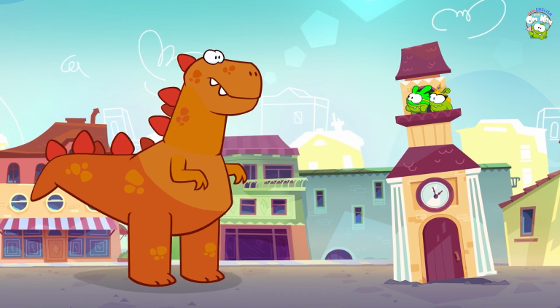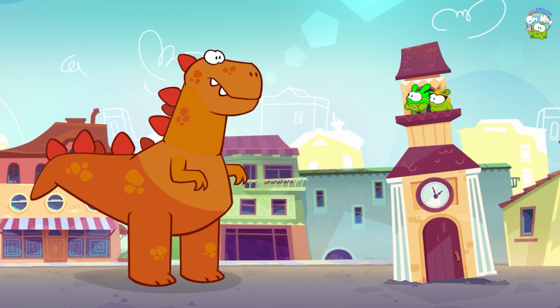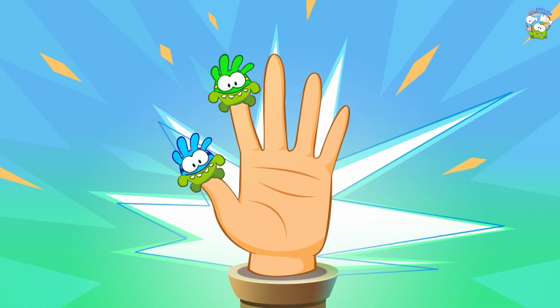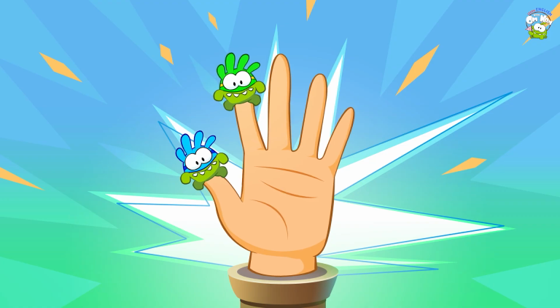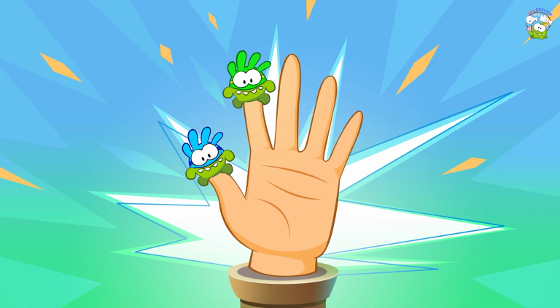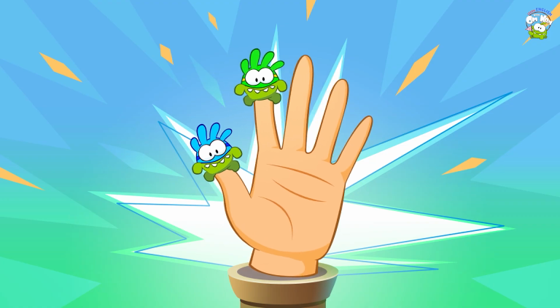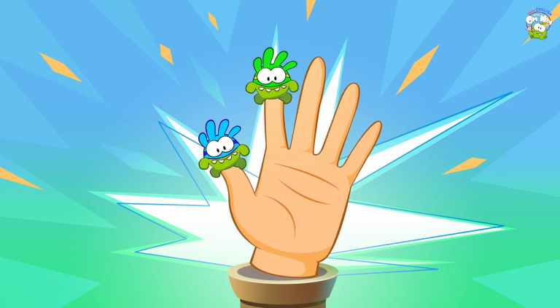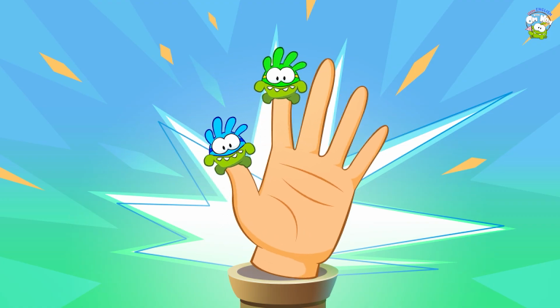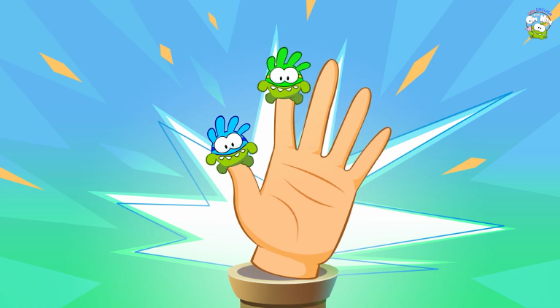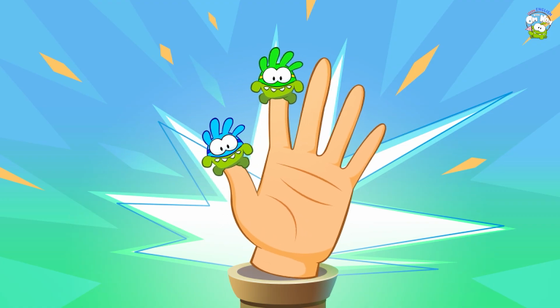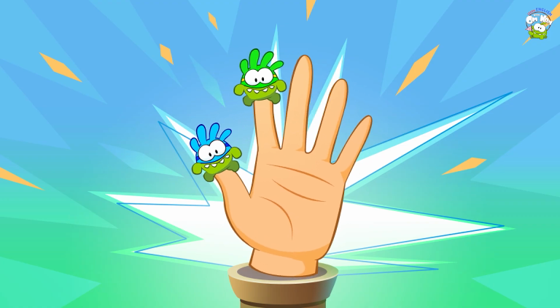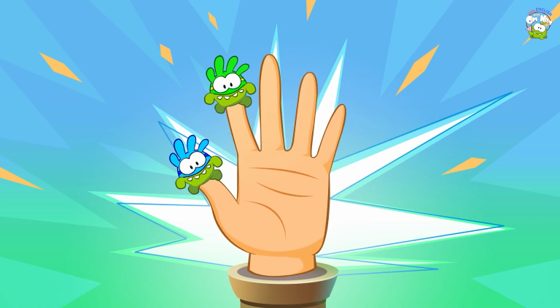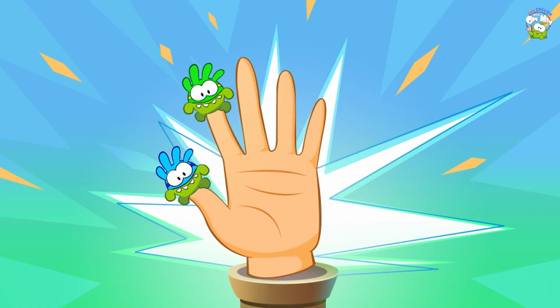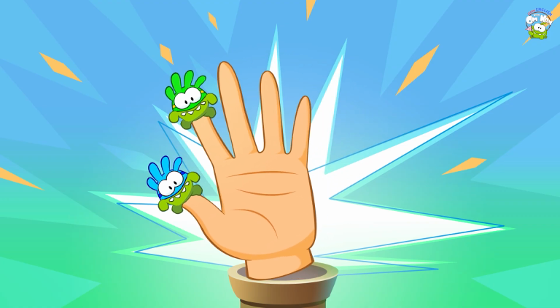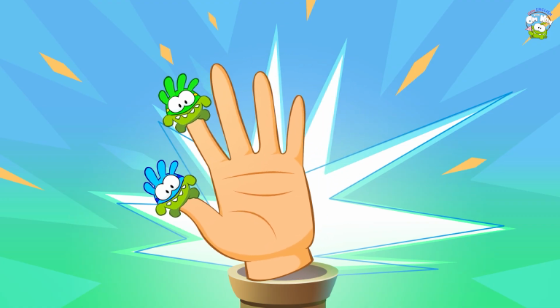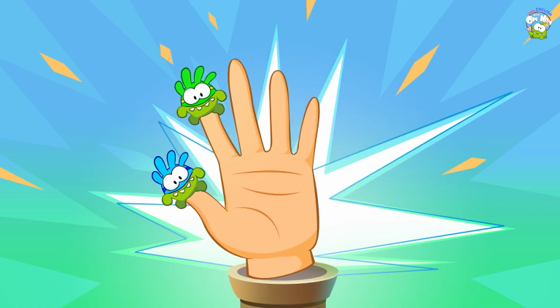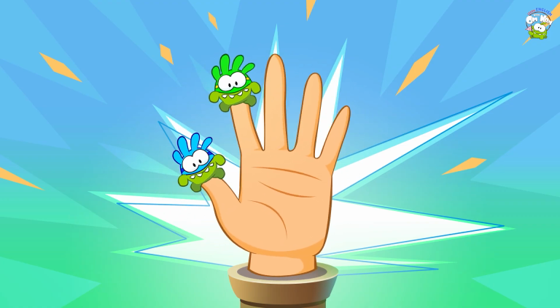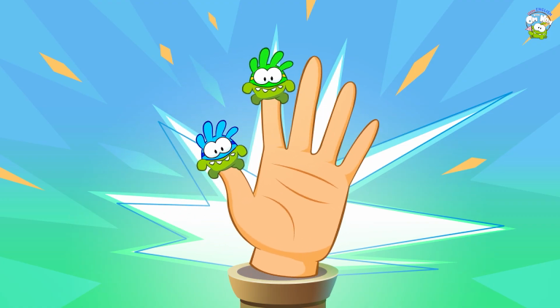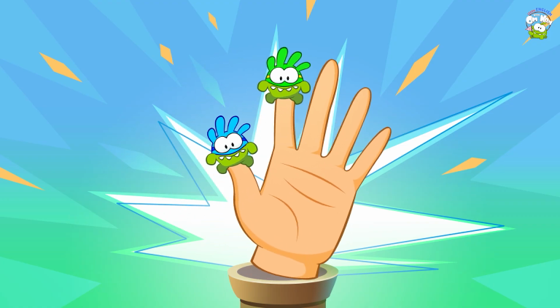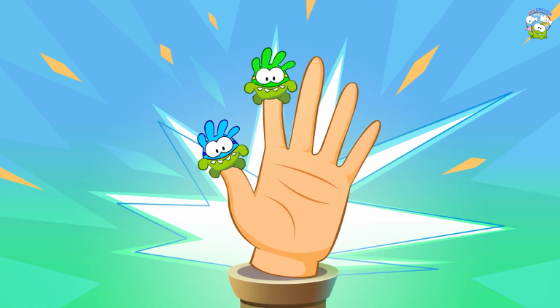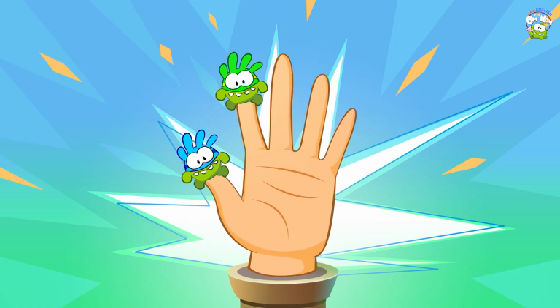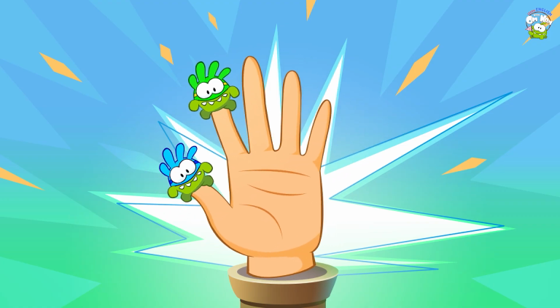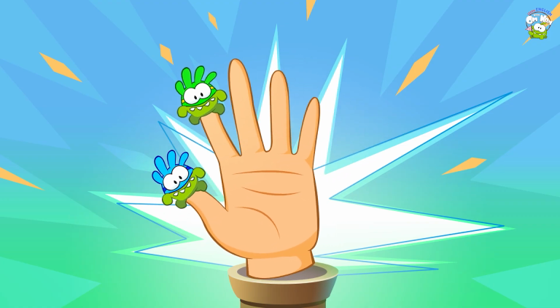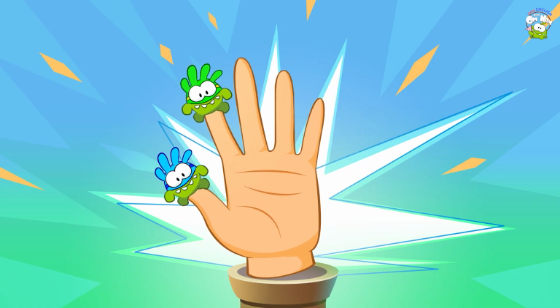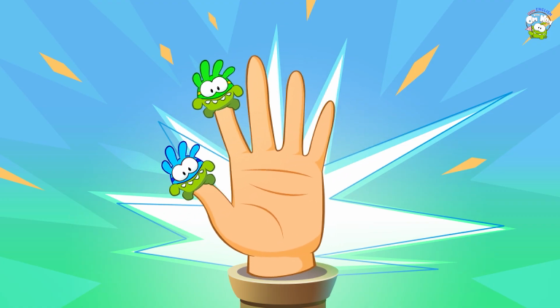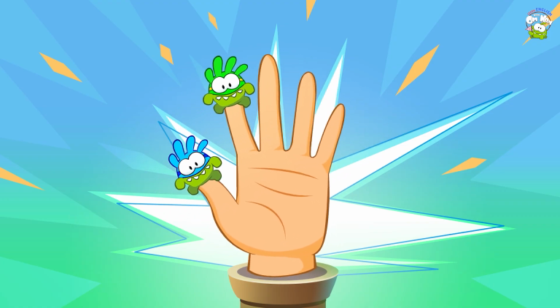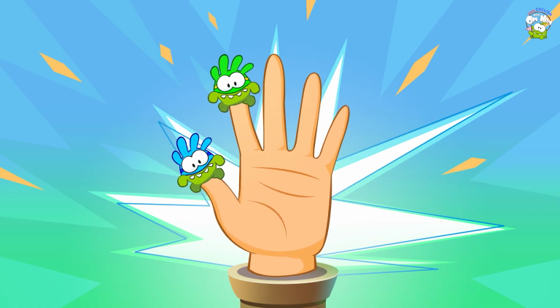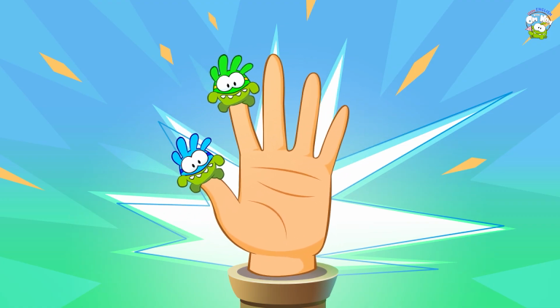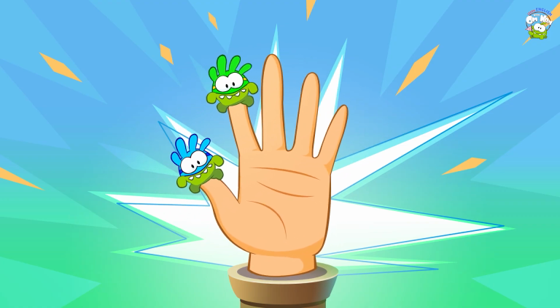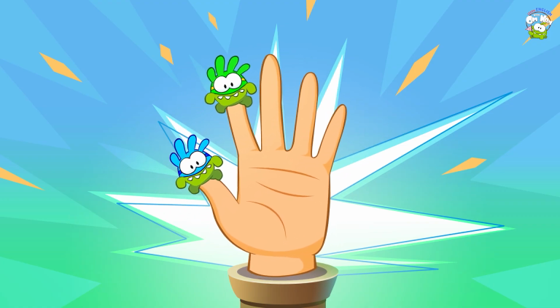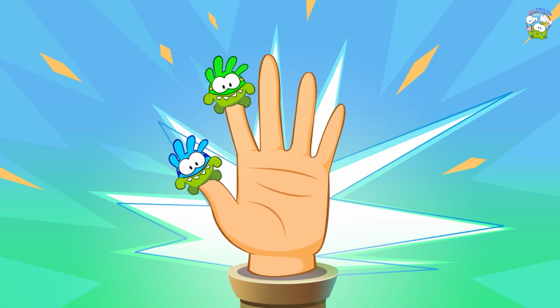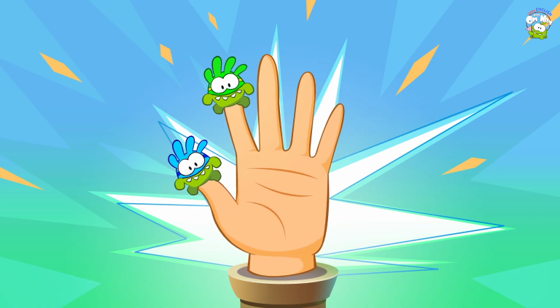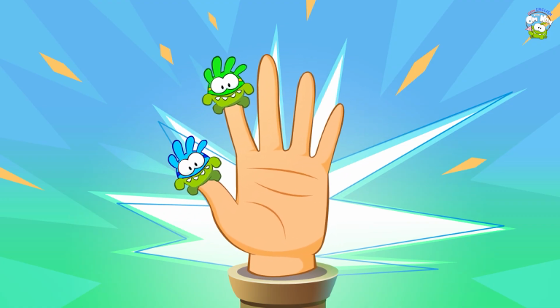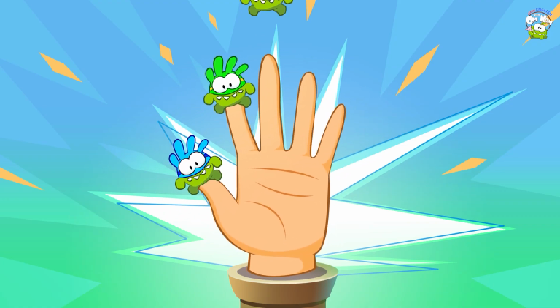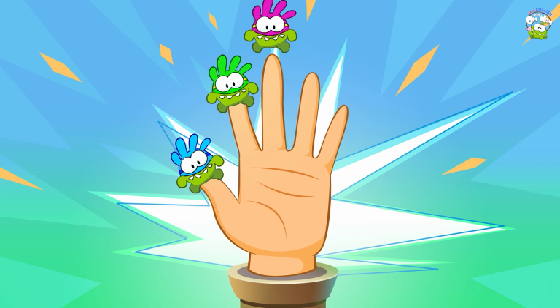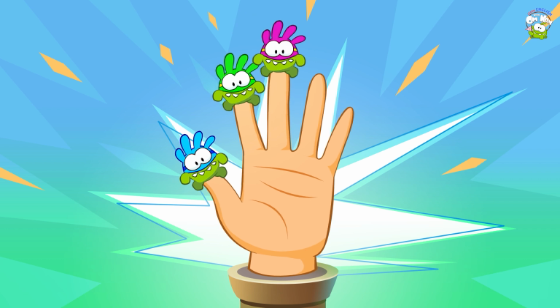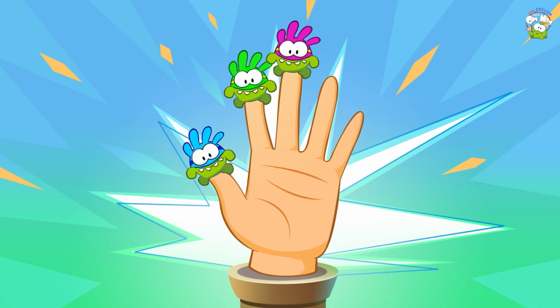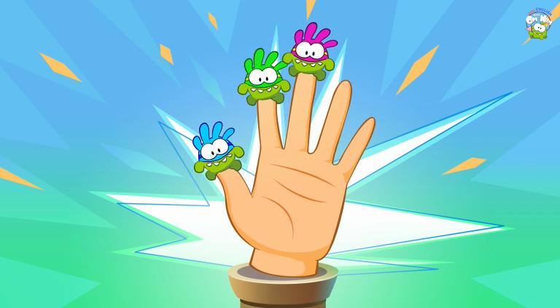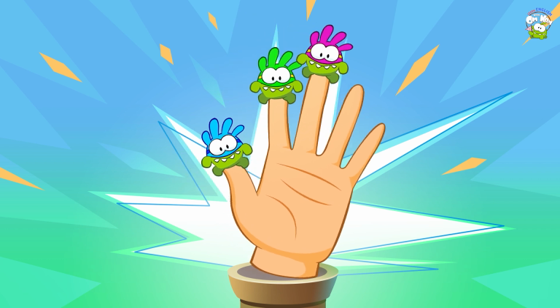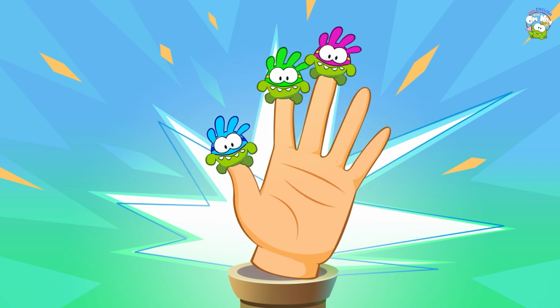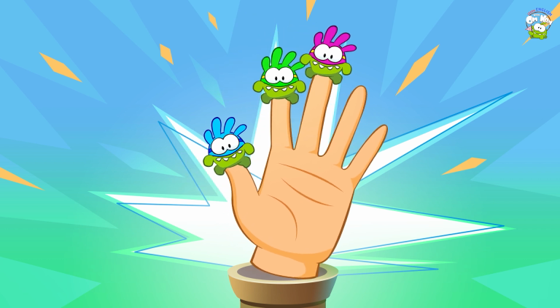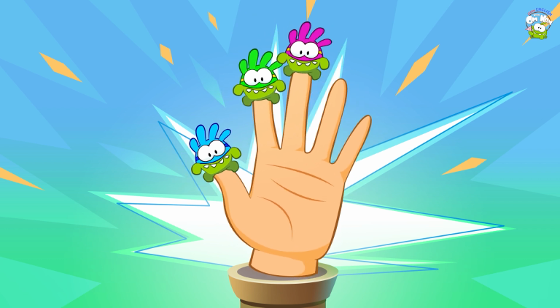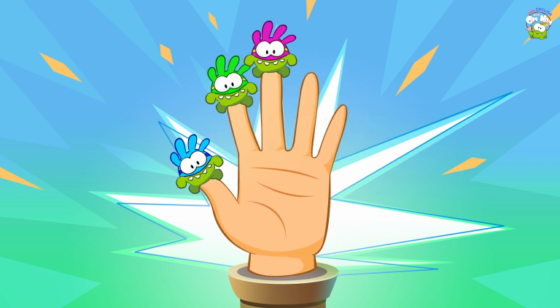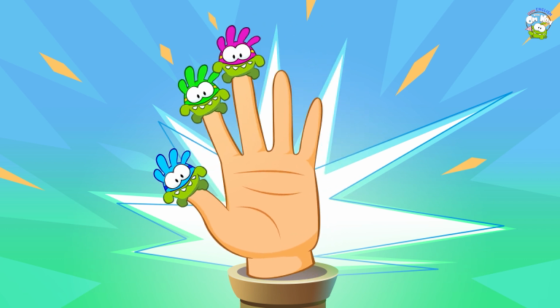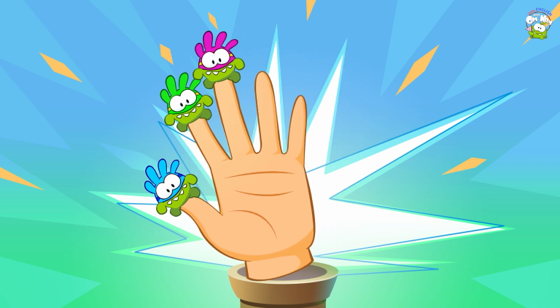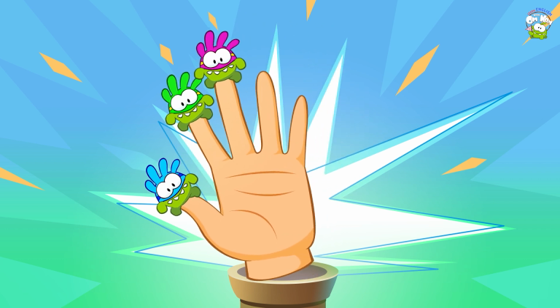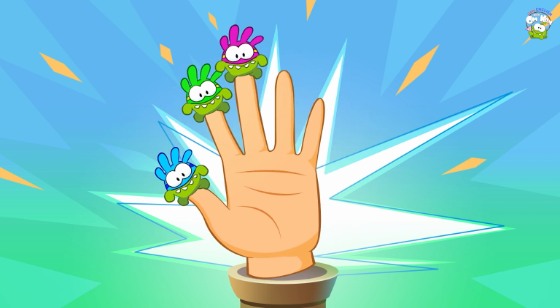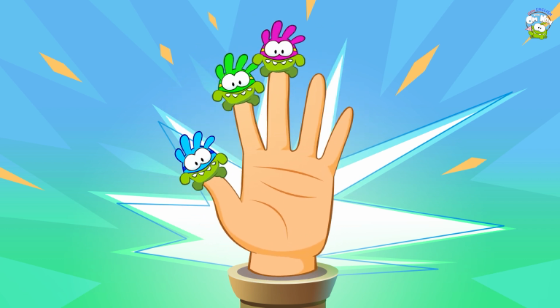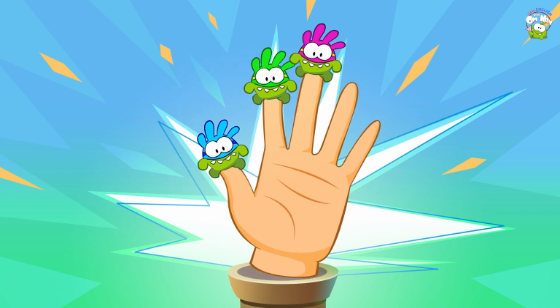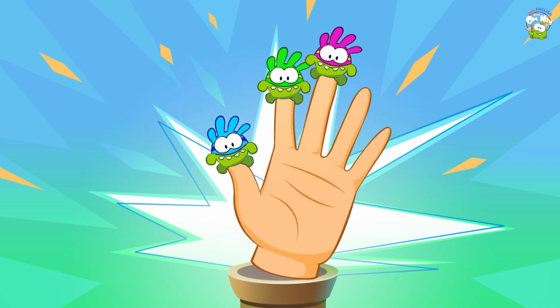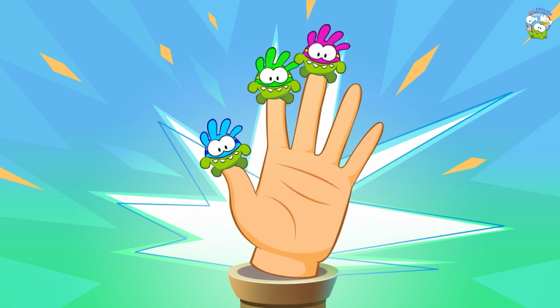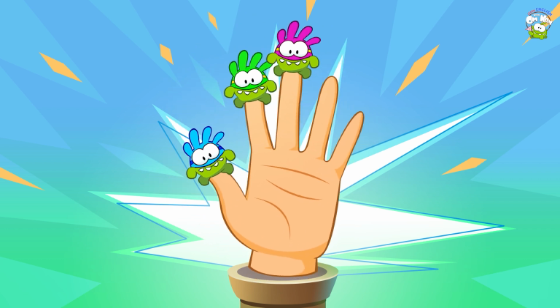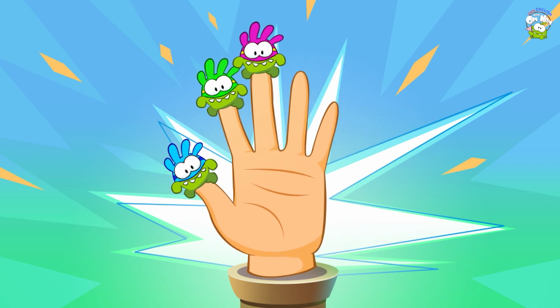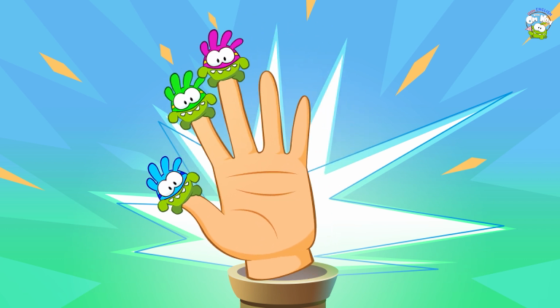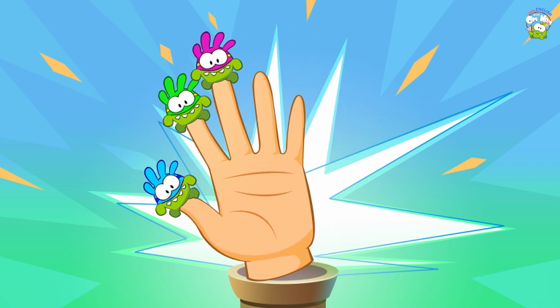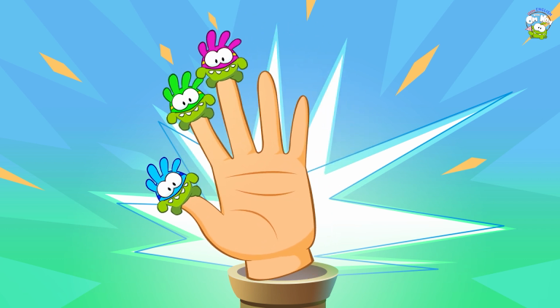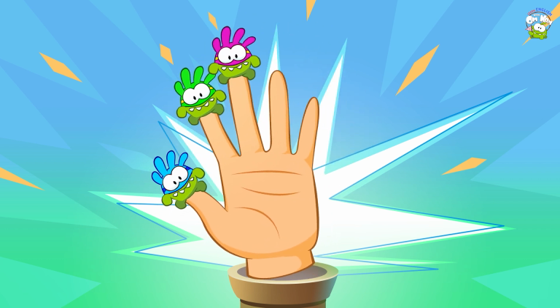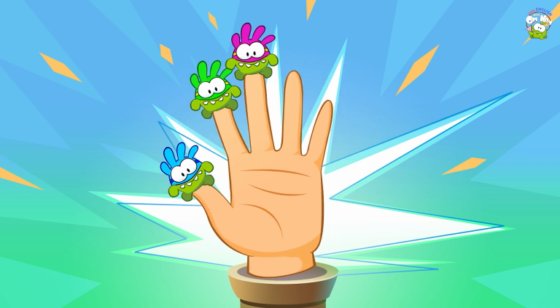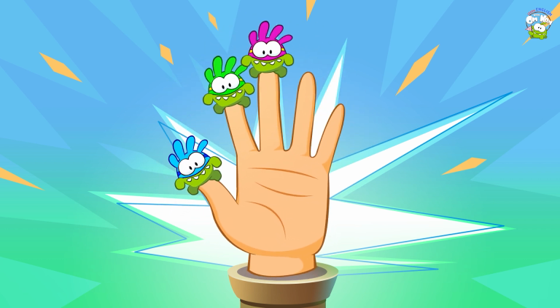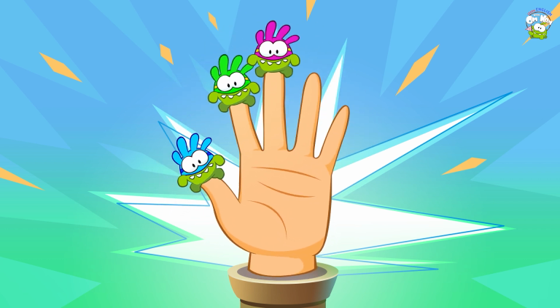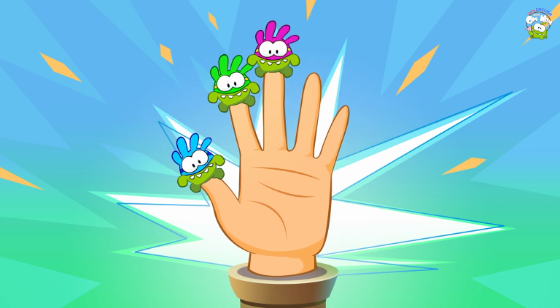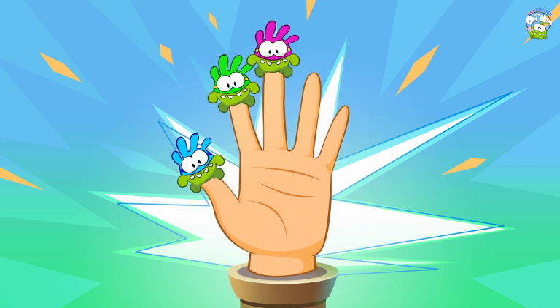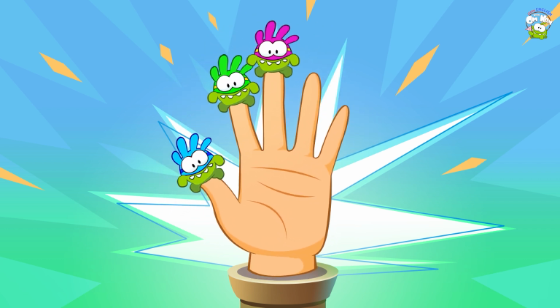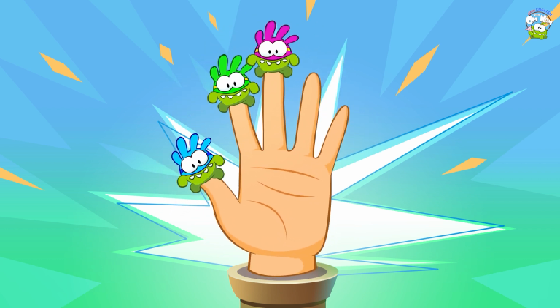Here I am, here I am, how do you do? Pink supernum, pink supernum, where are you? Here I am, here I am, how do you do?